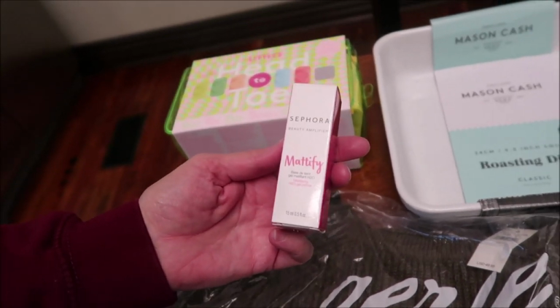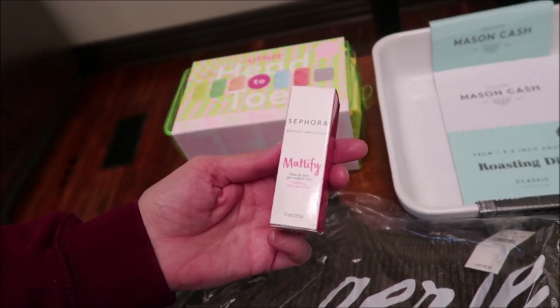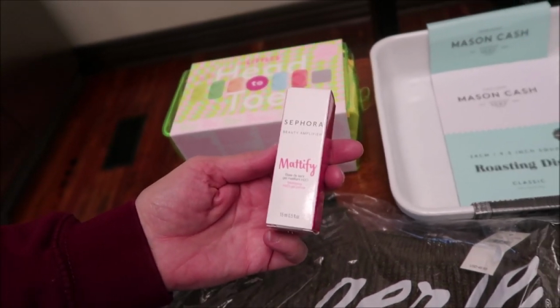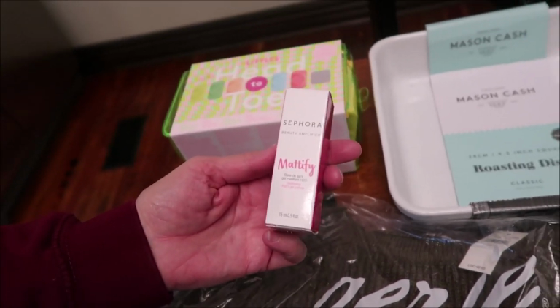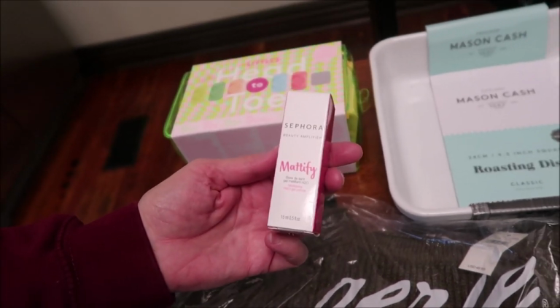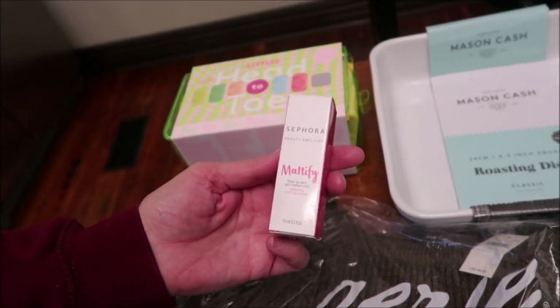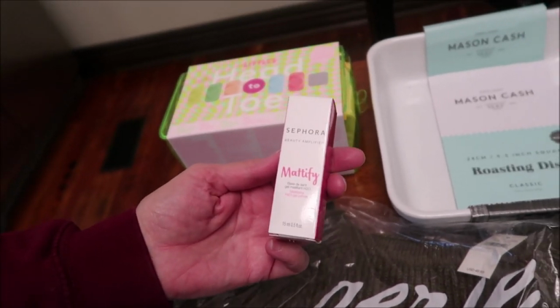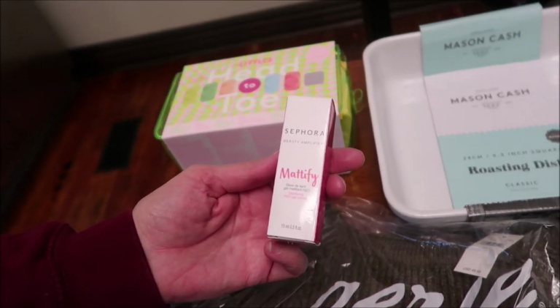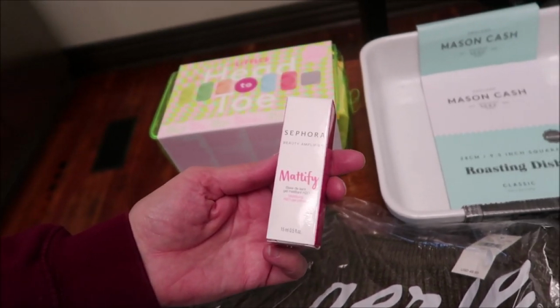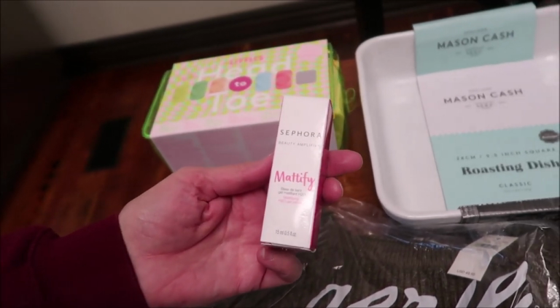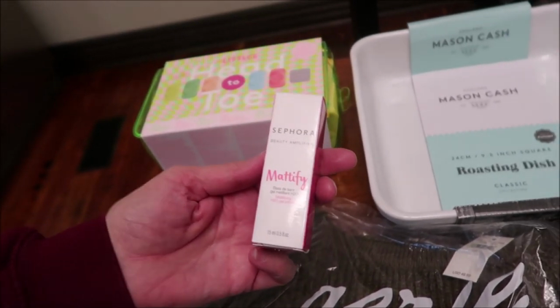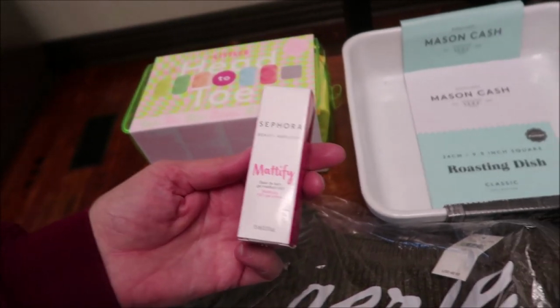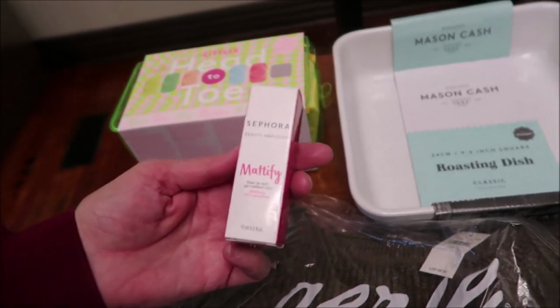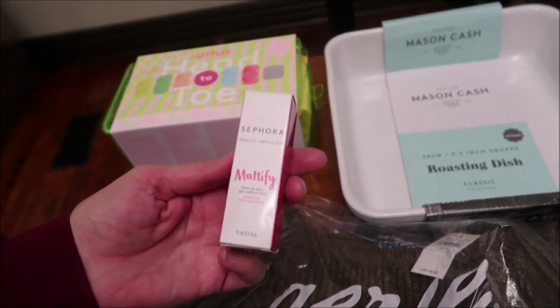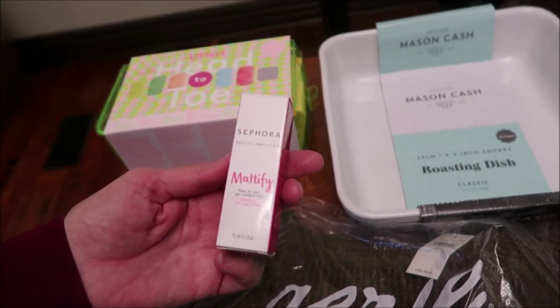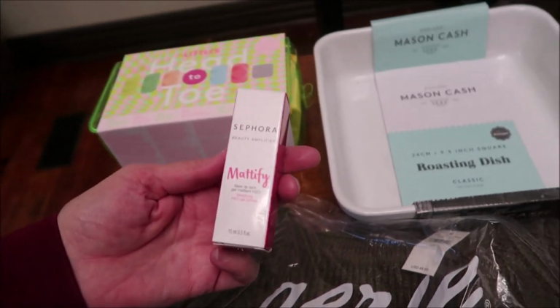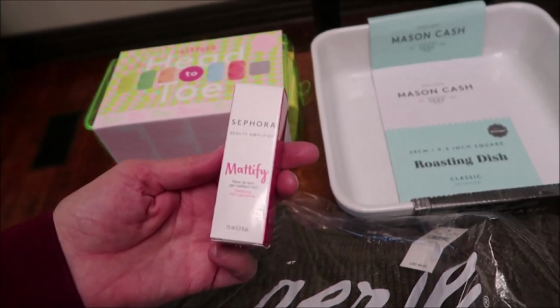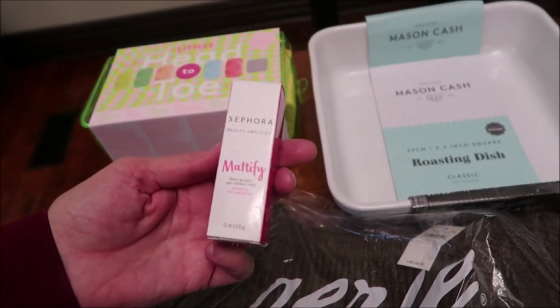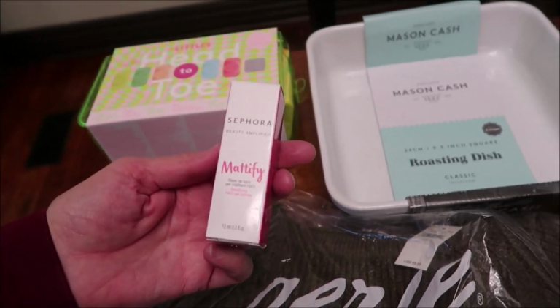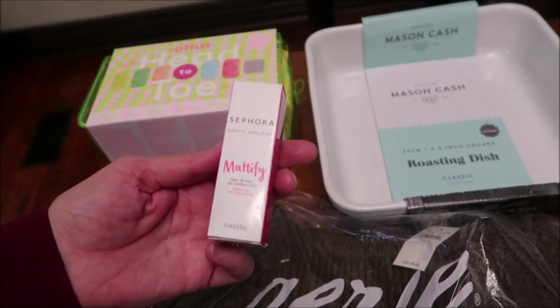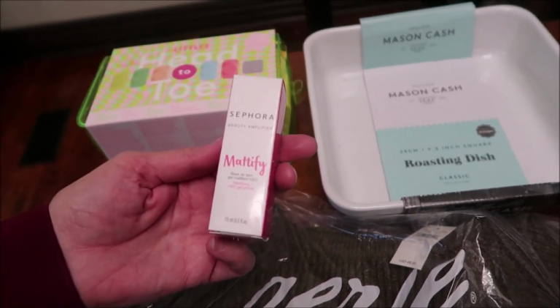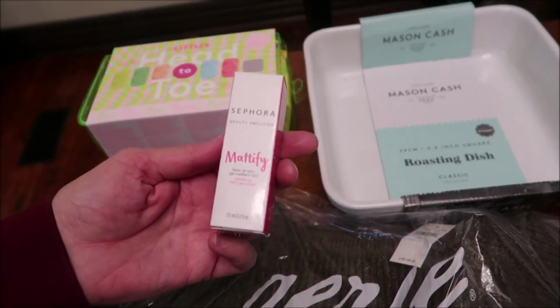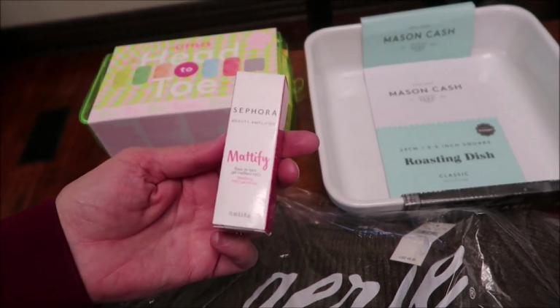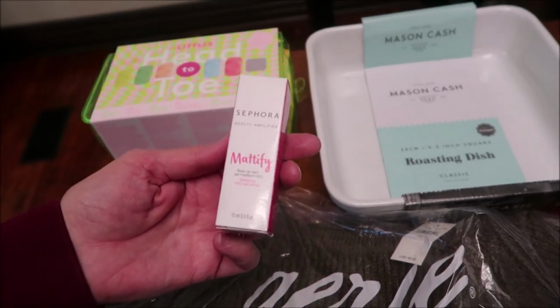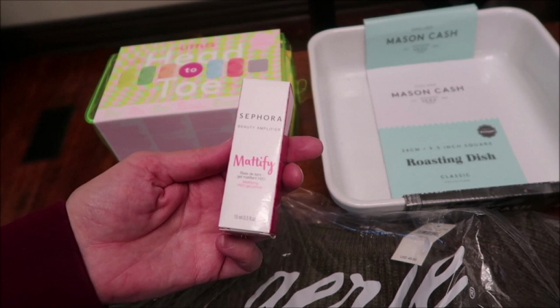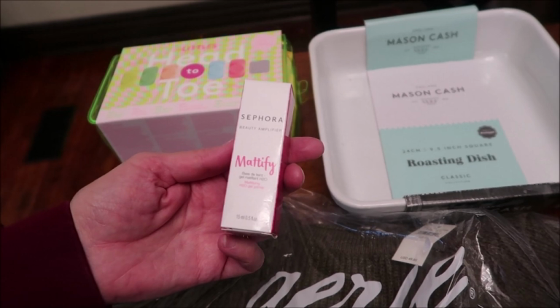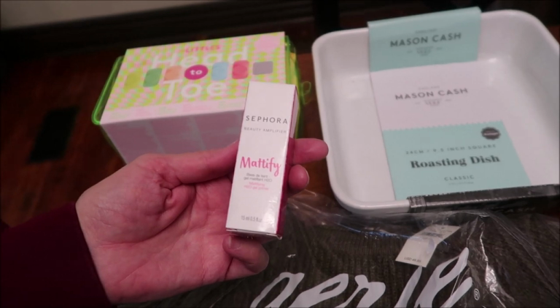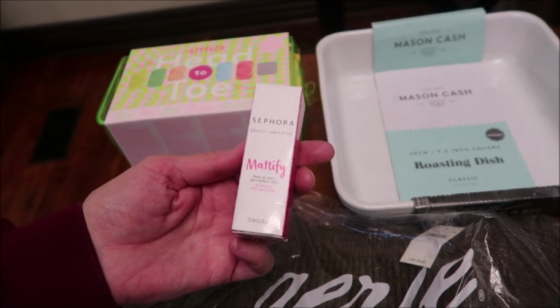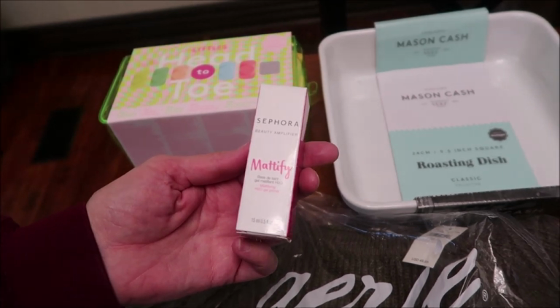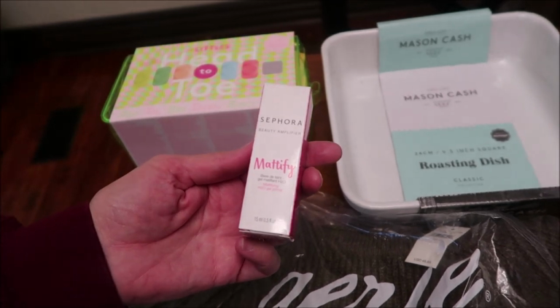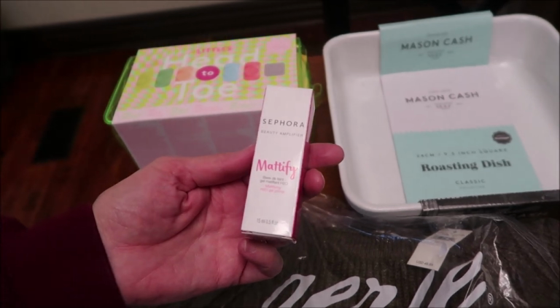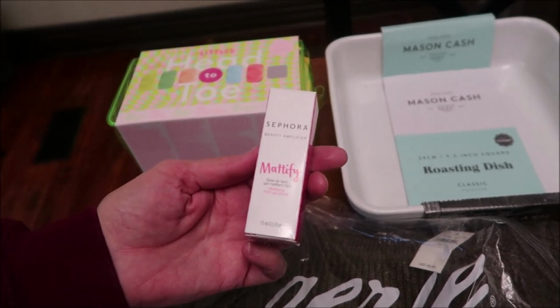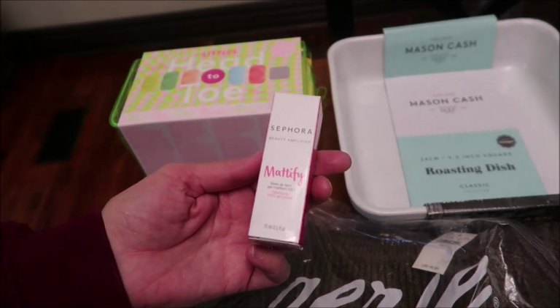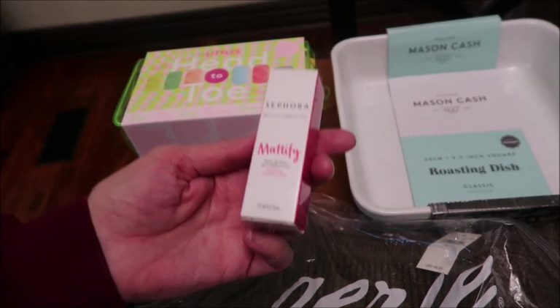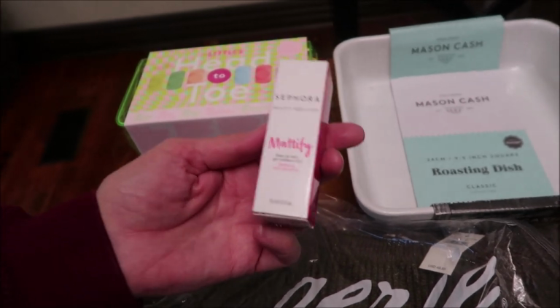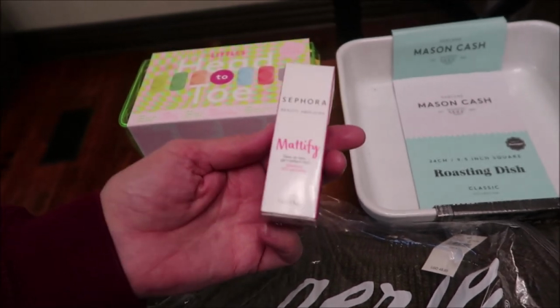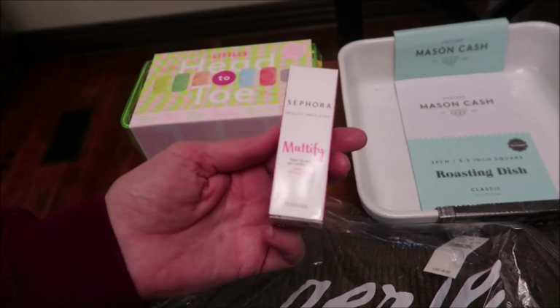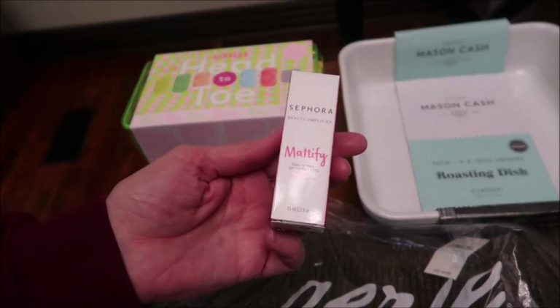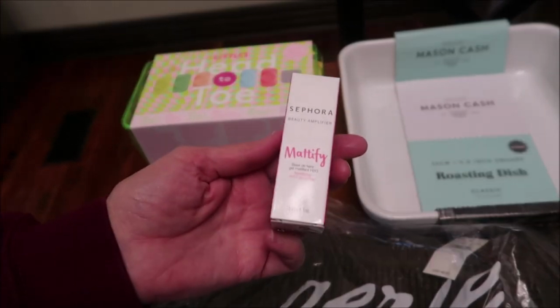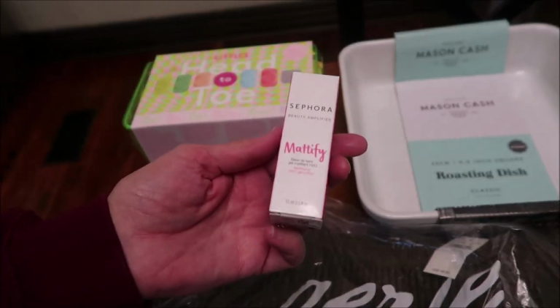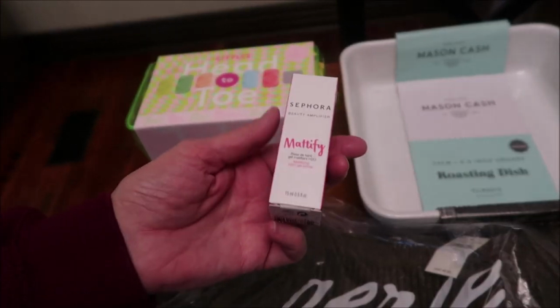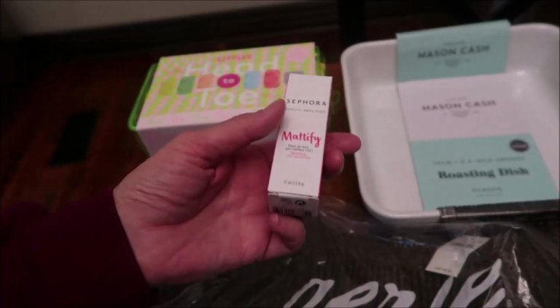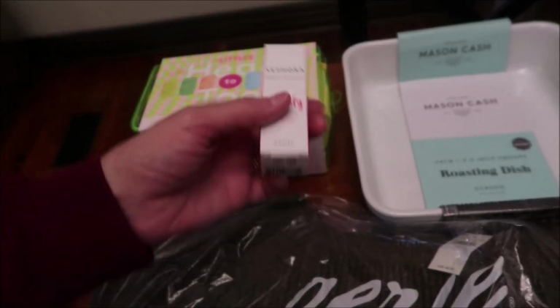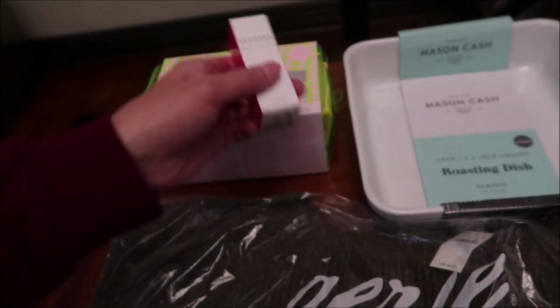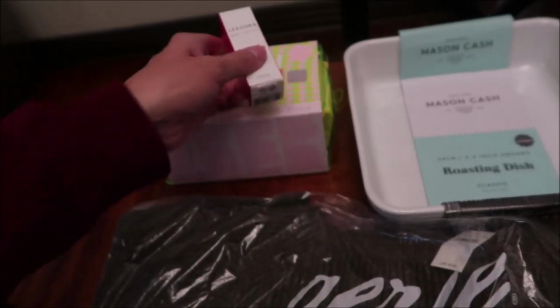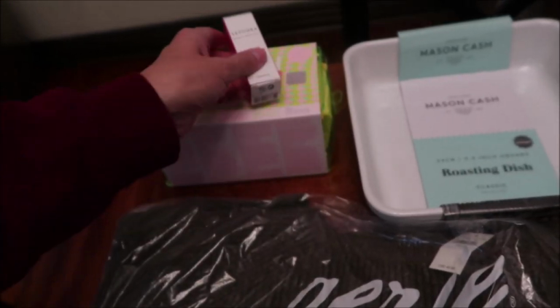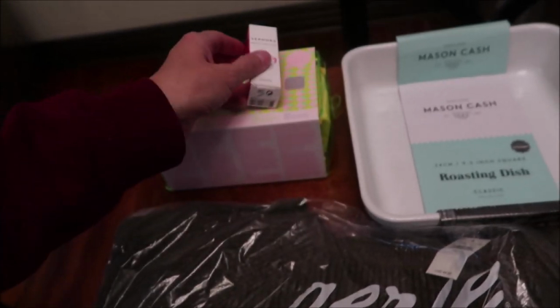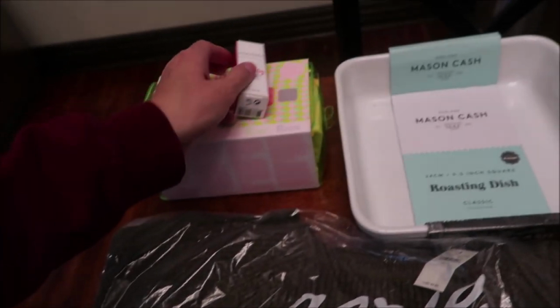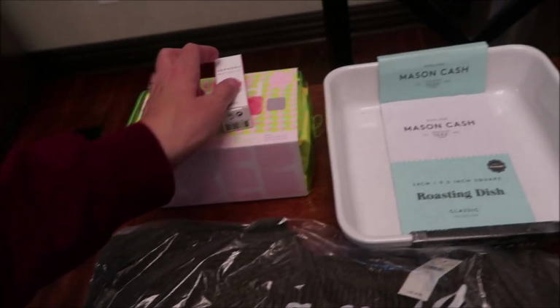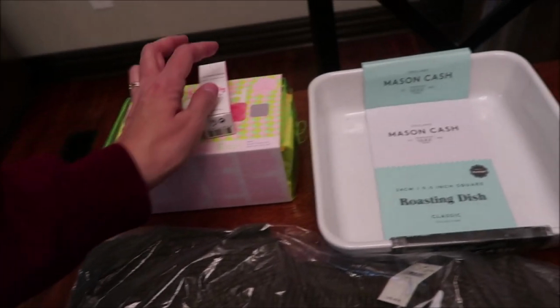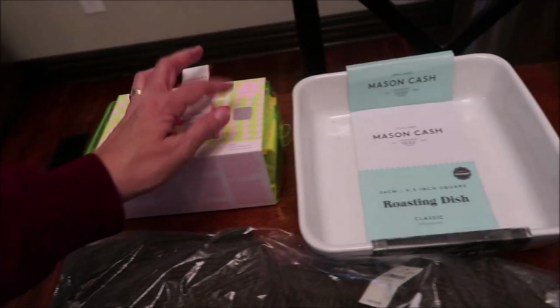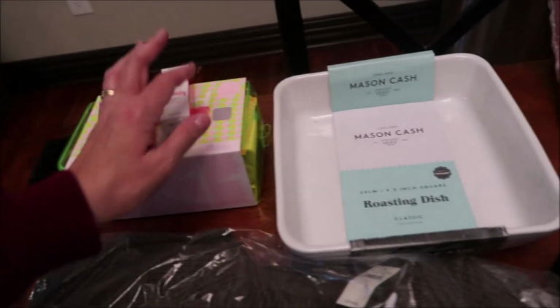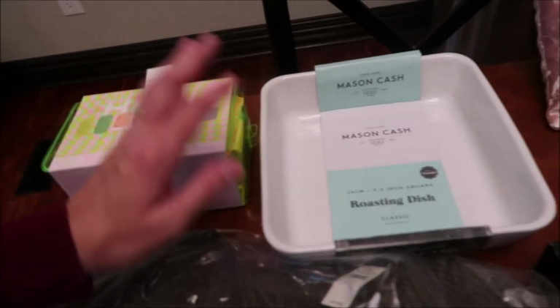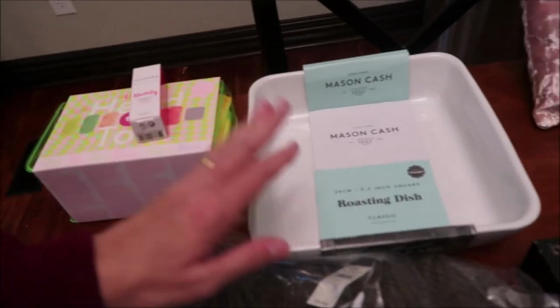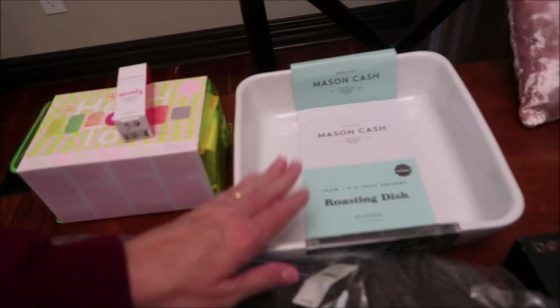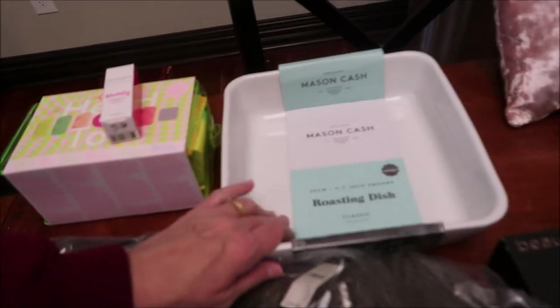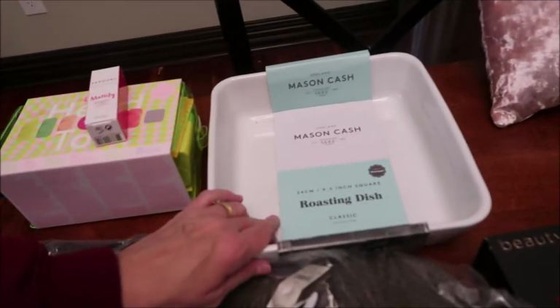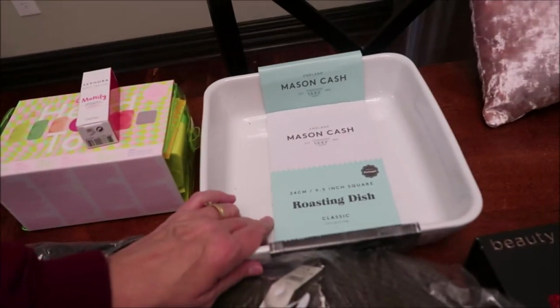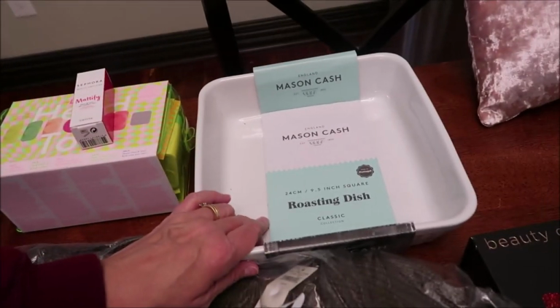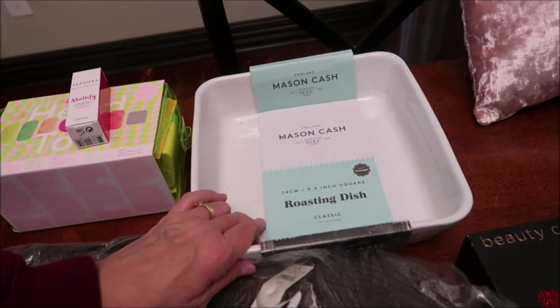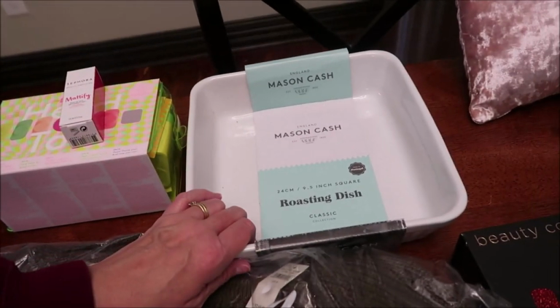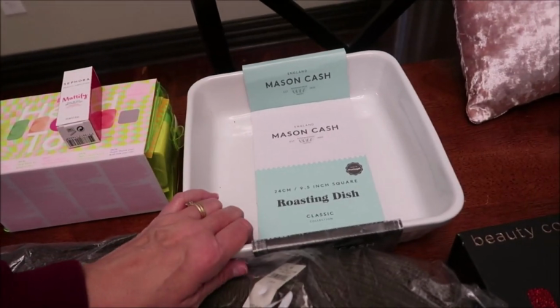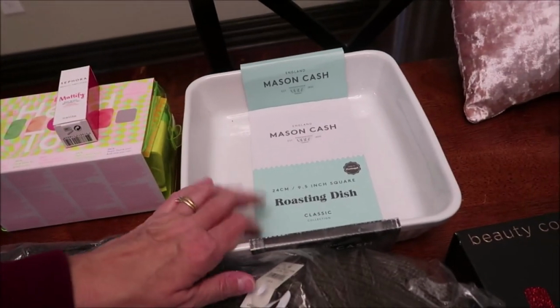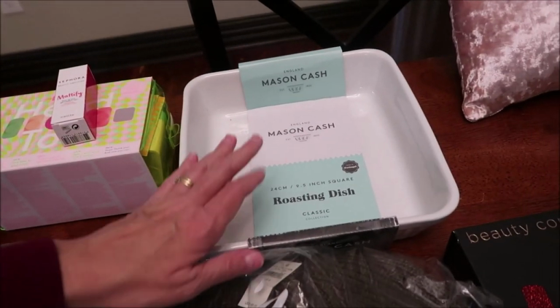When I ordered that, I got to choose this free item from Sephora — it says it's a beauty amplifier, so that was free.